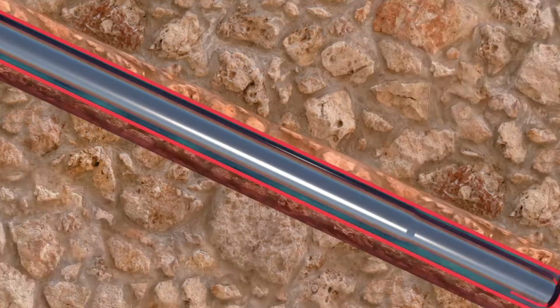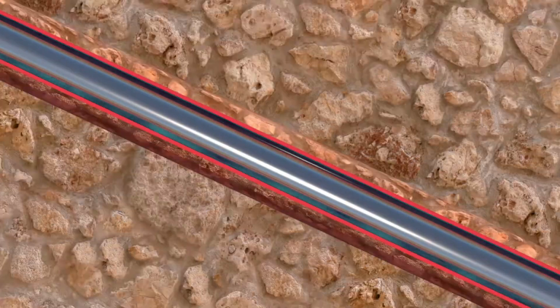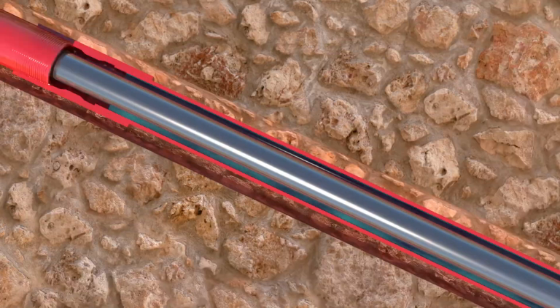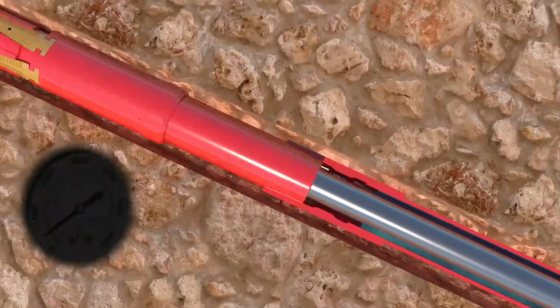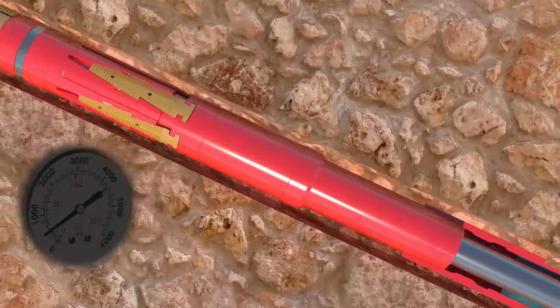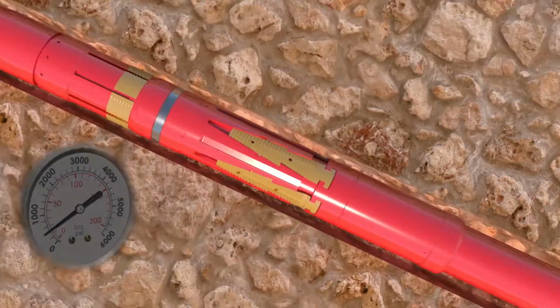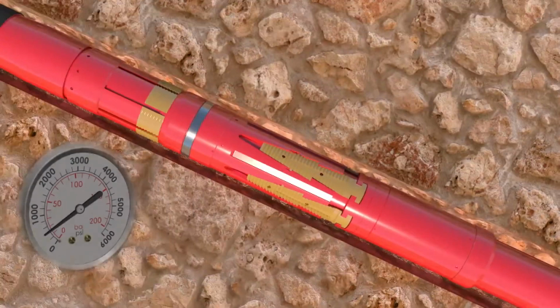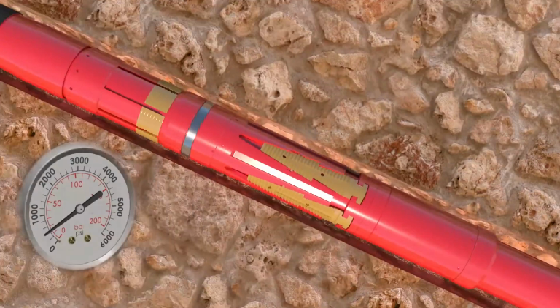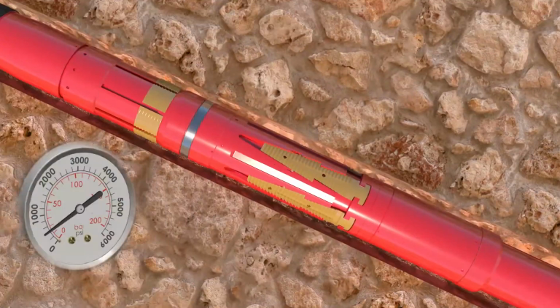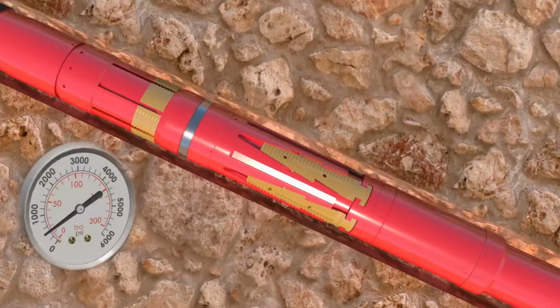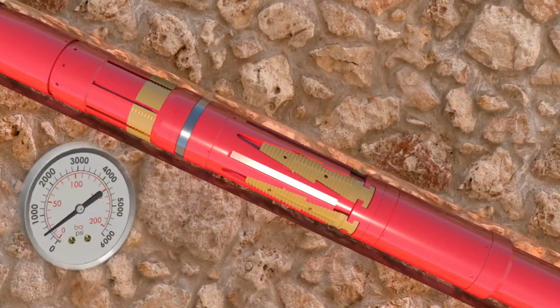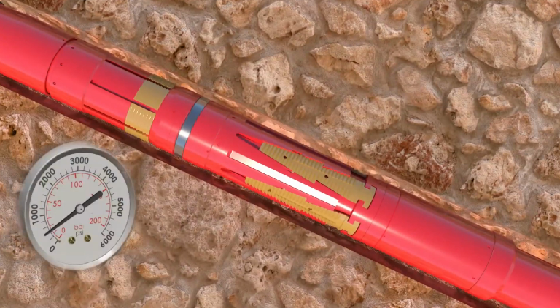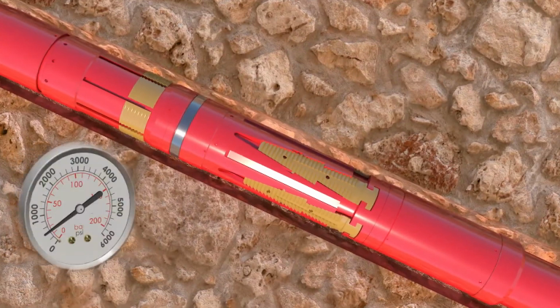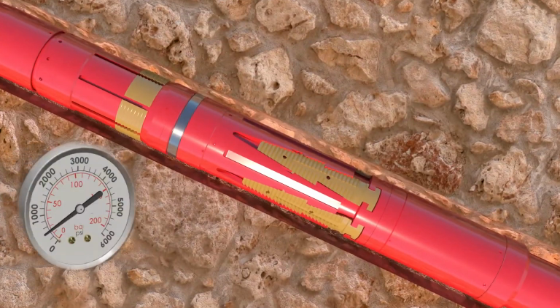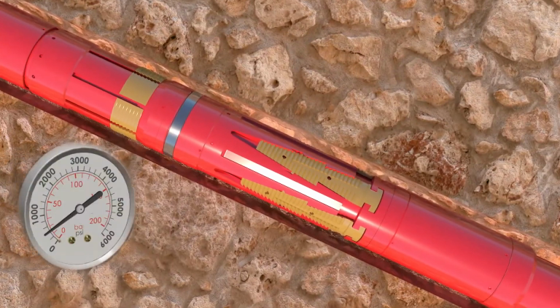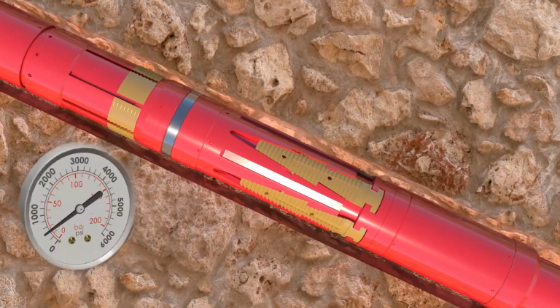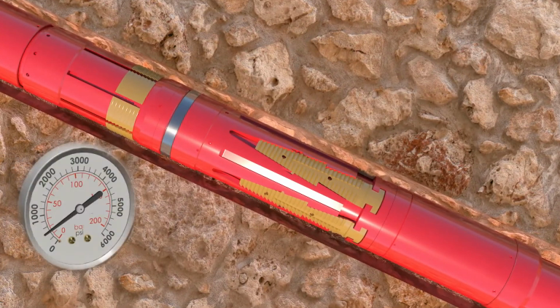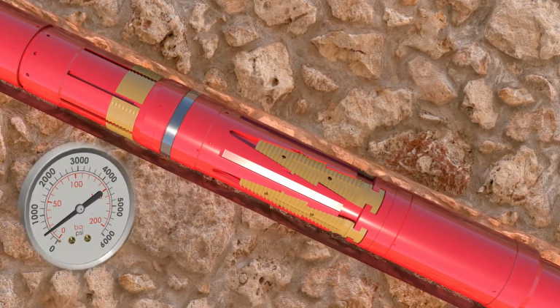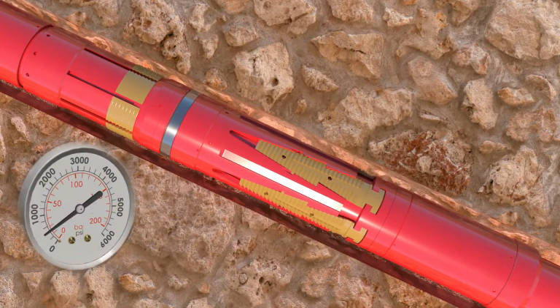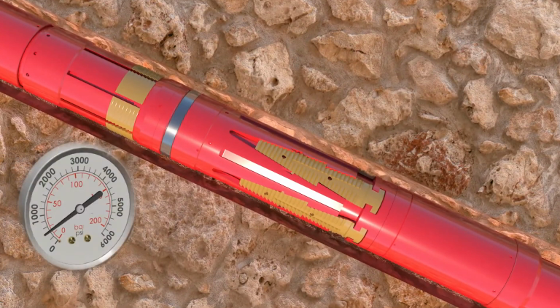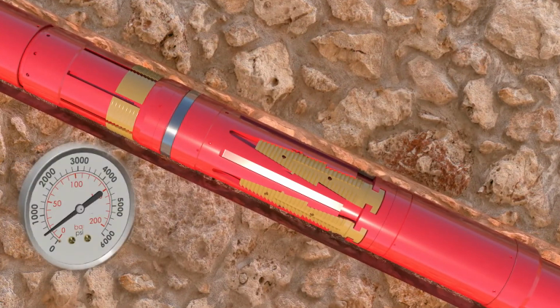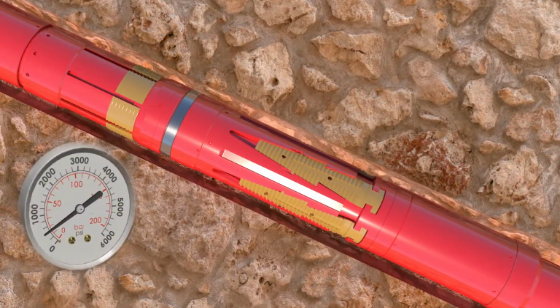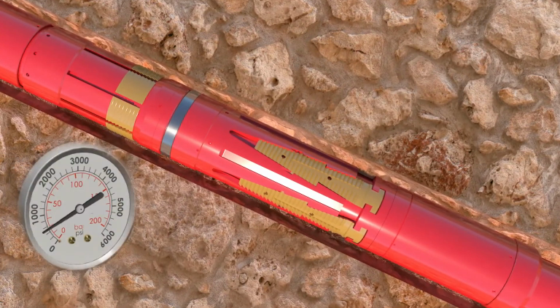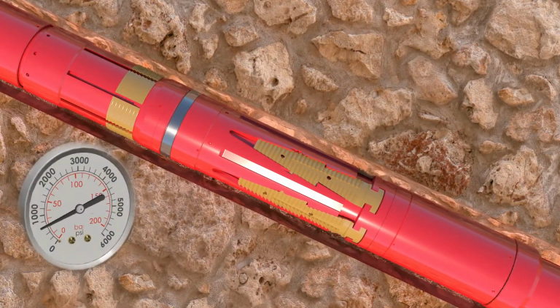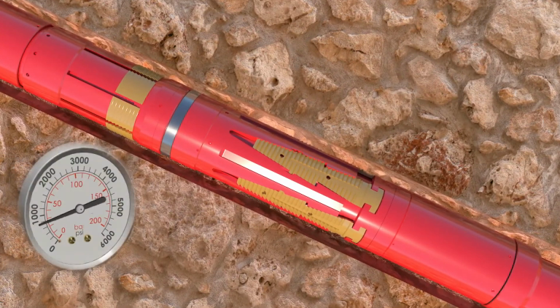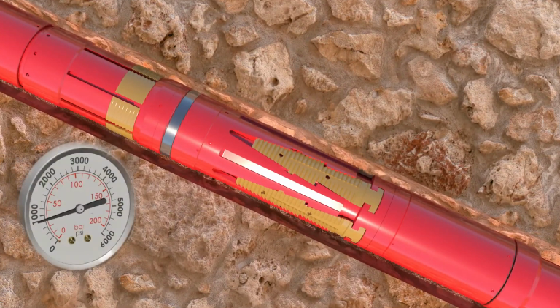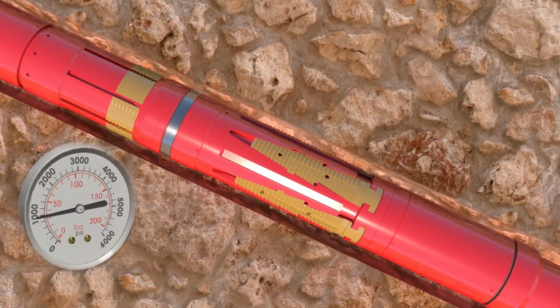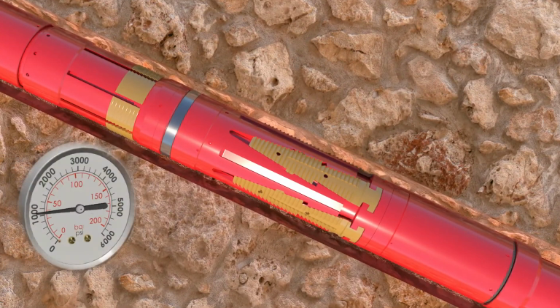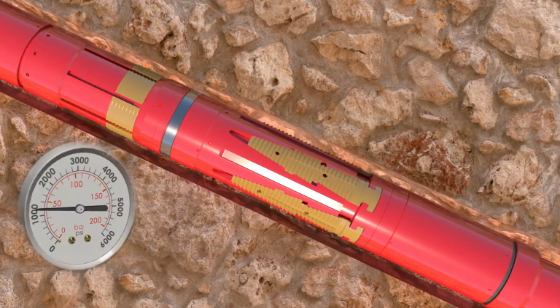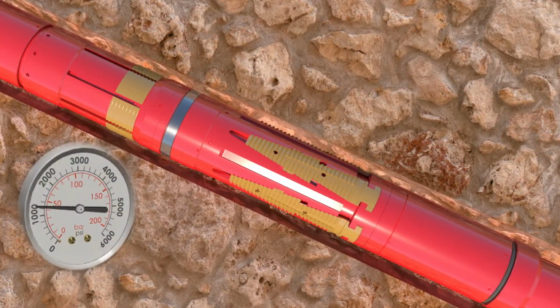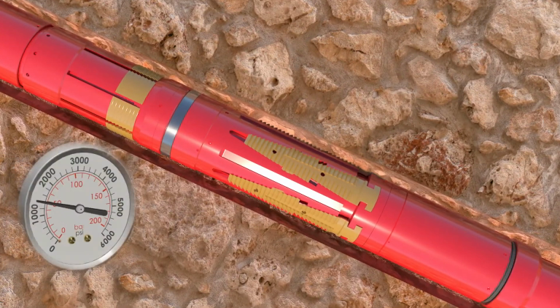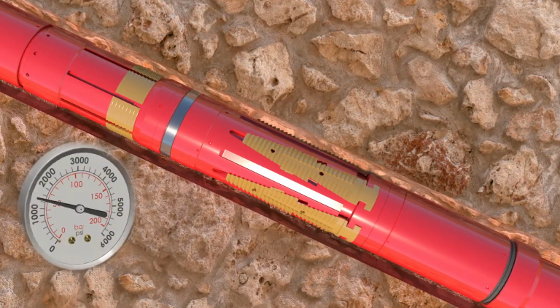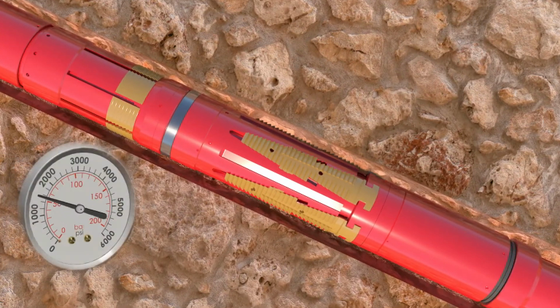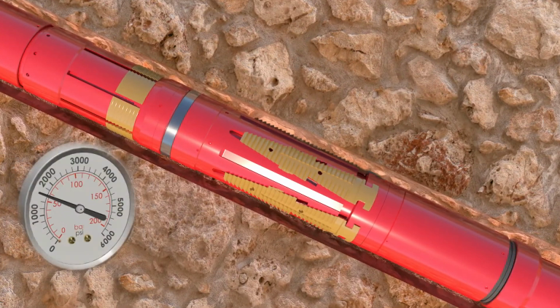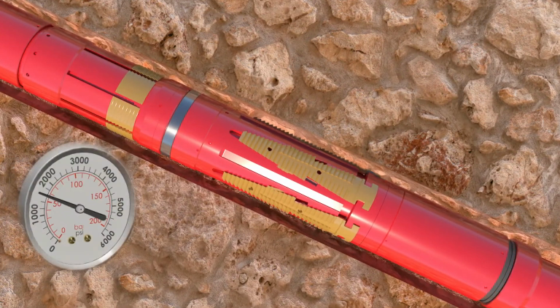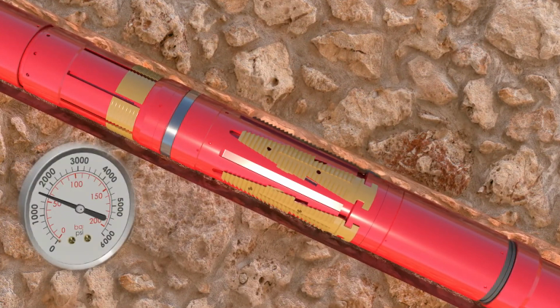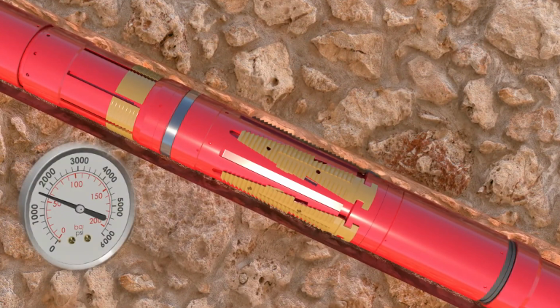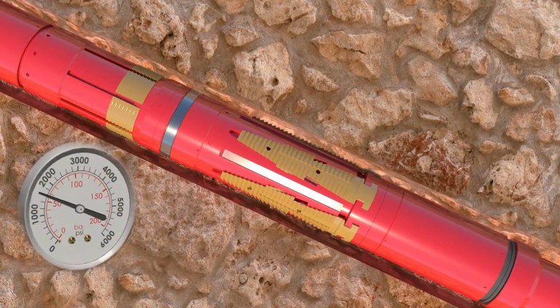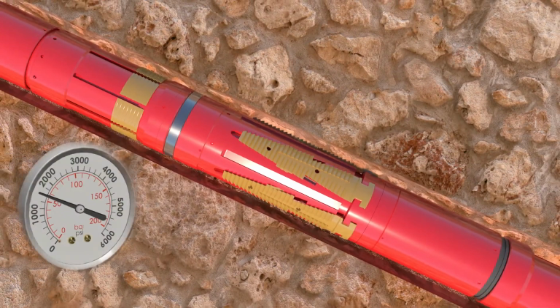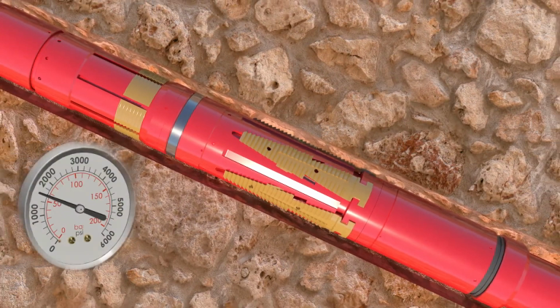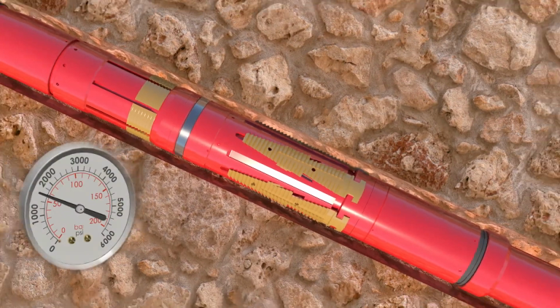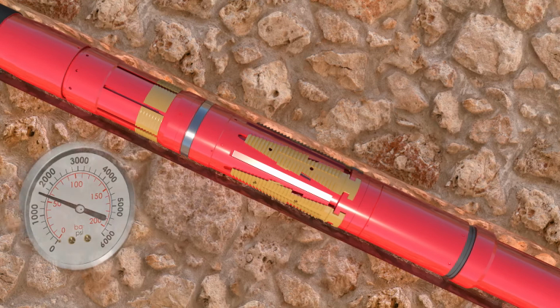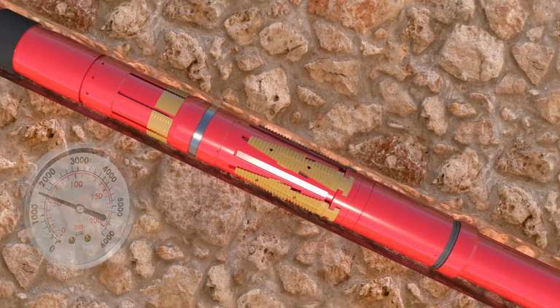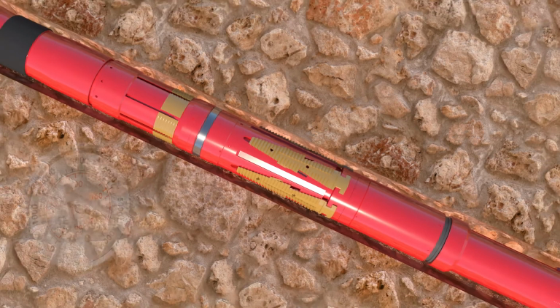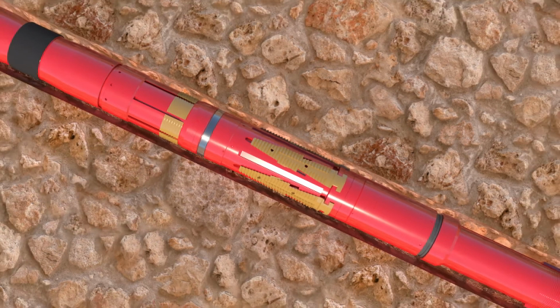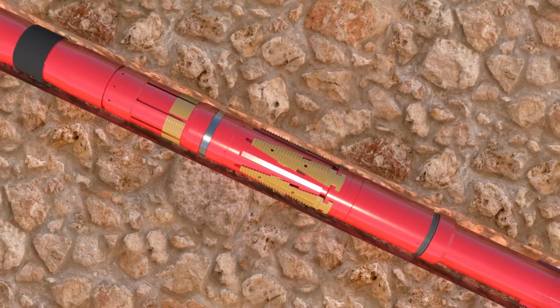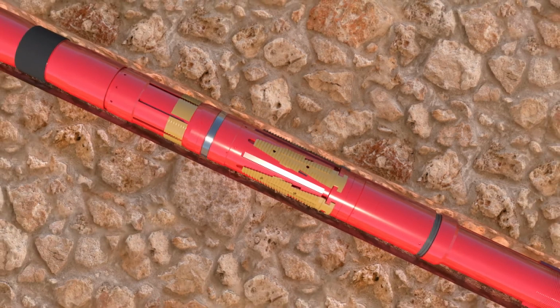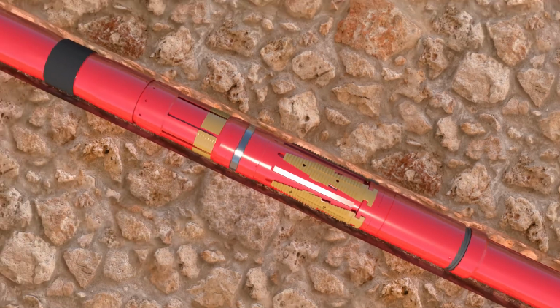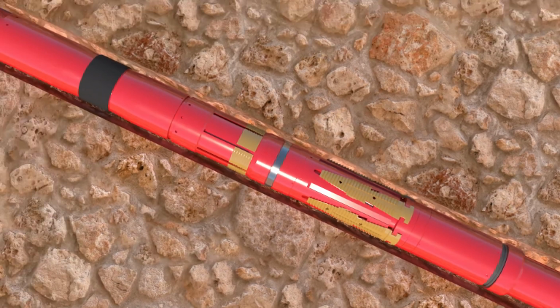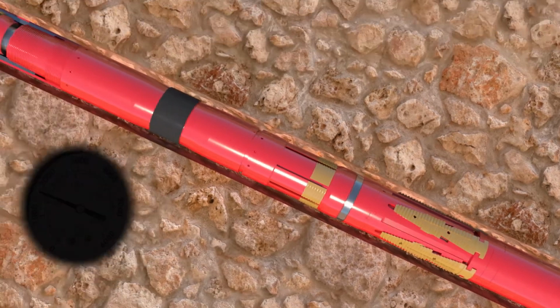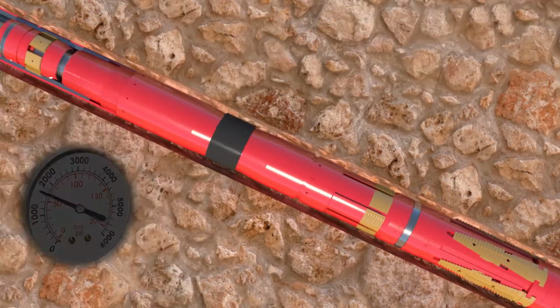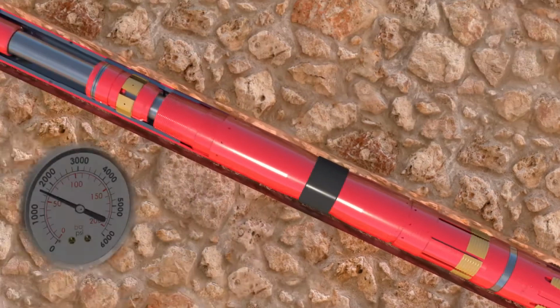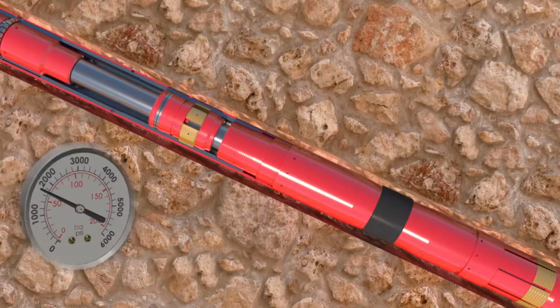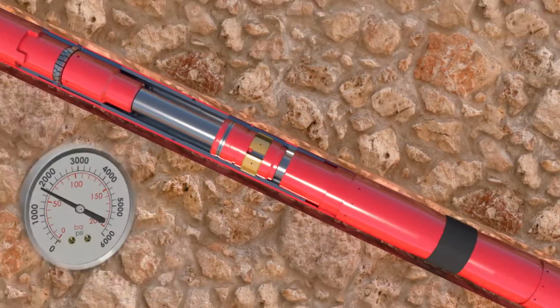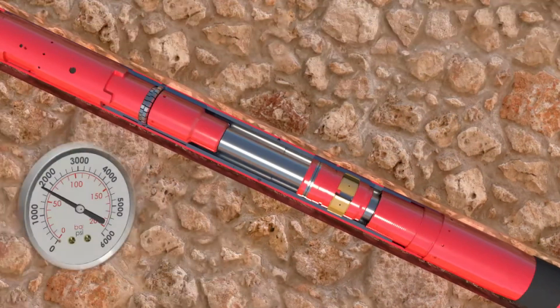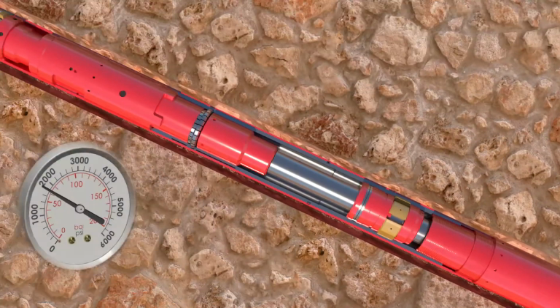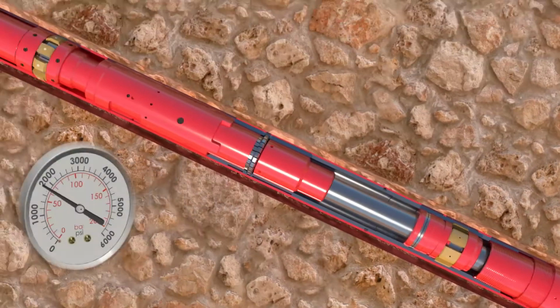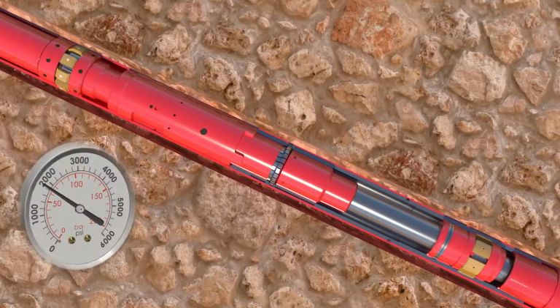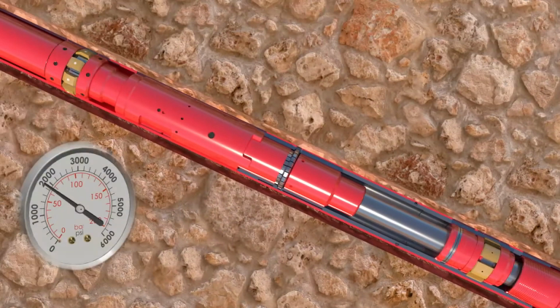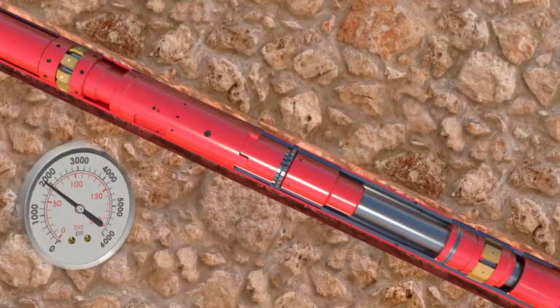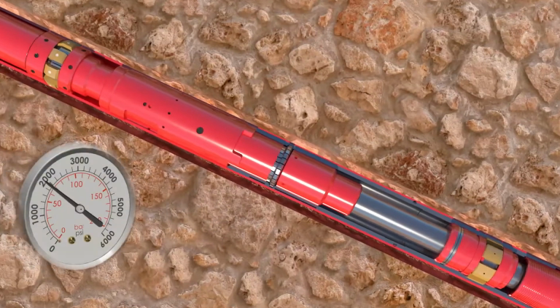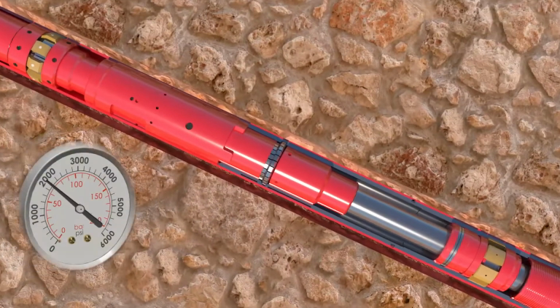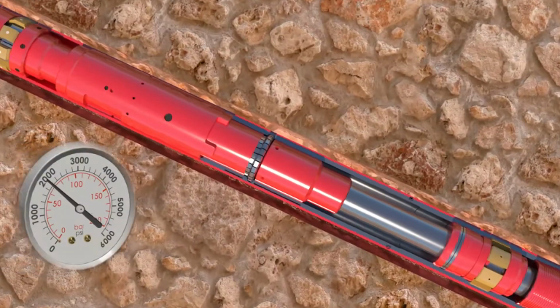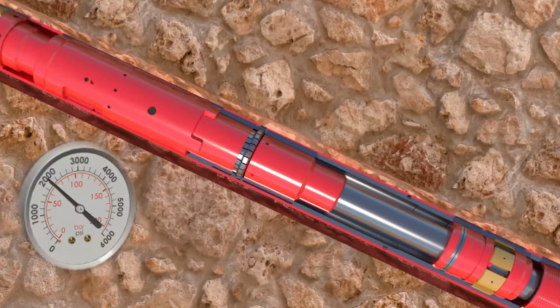While running in, the hanger slips are mechanically contained under the tool OD and protected in the cone.